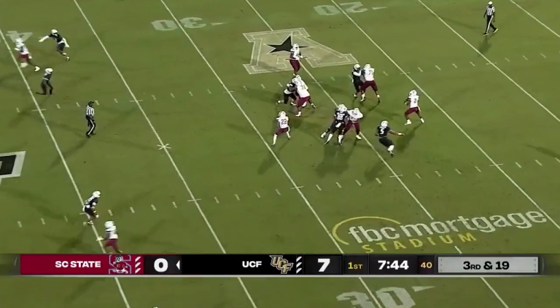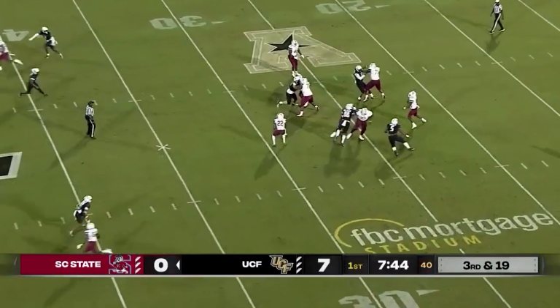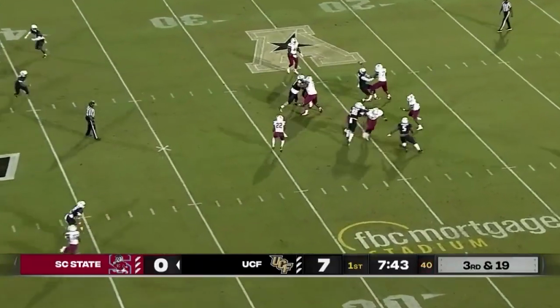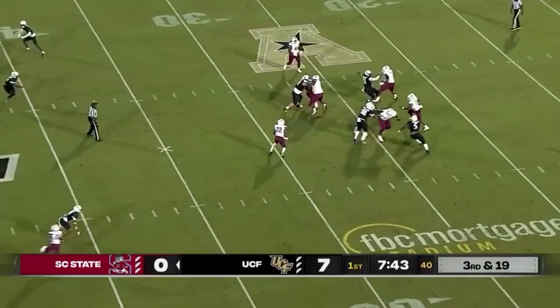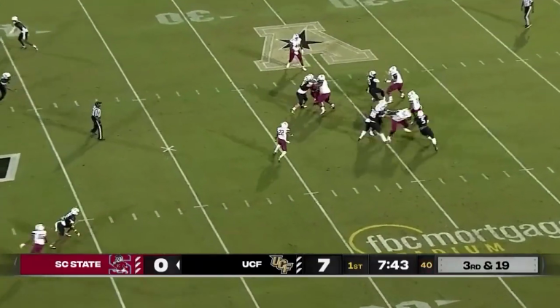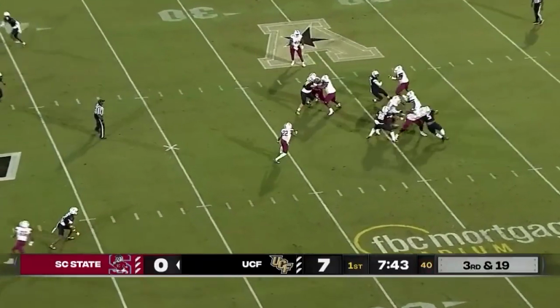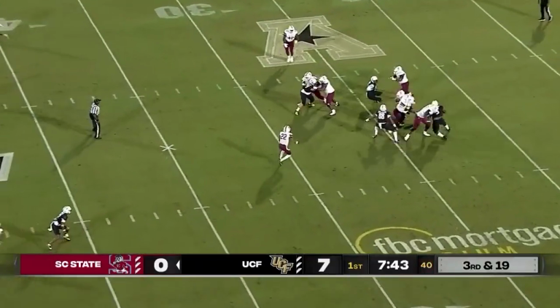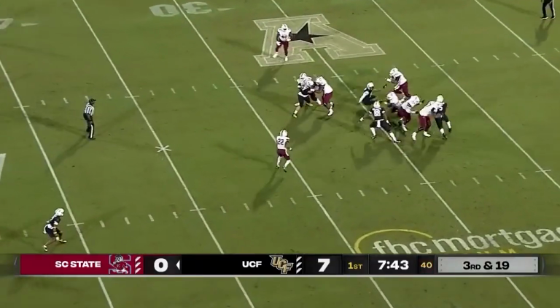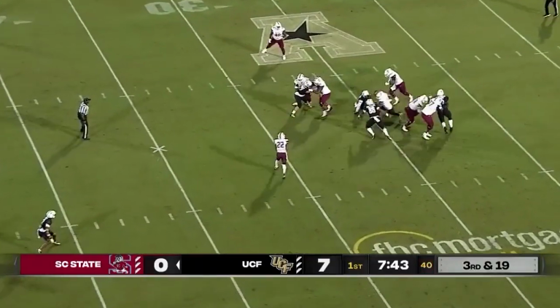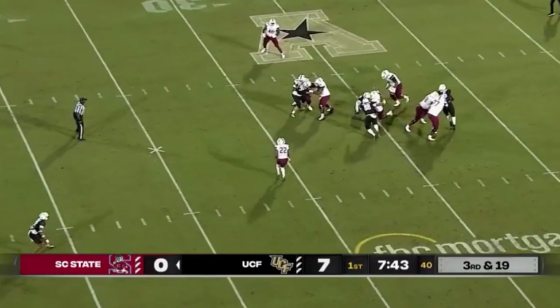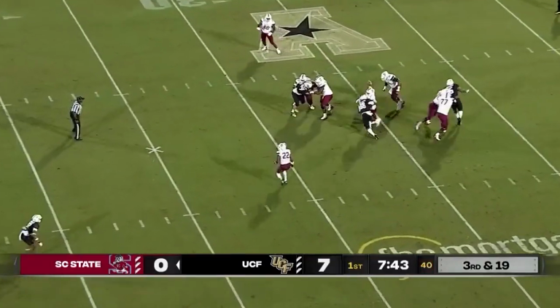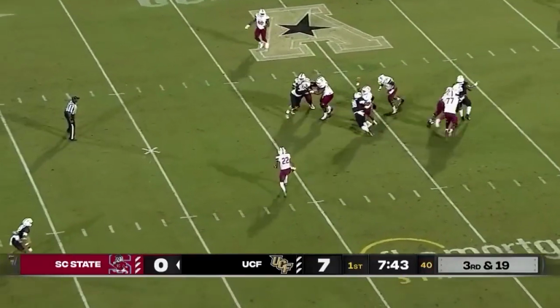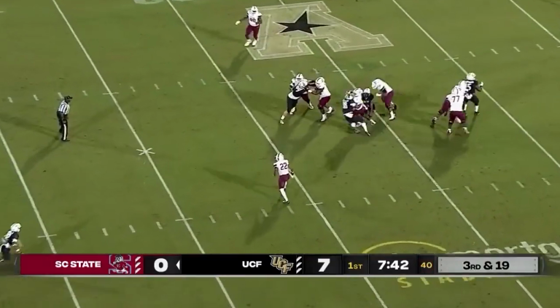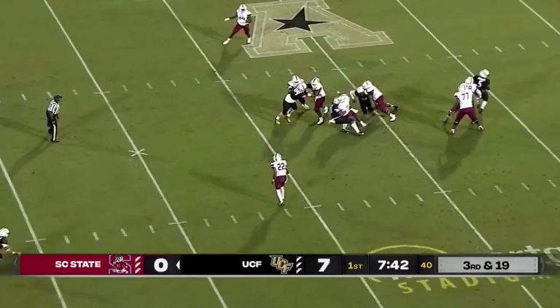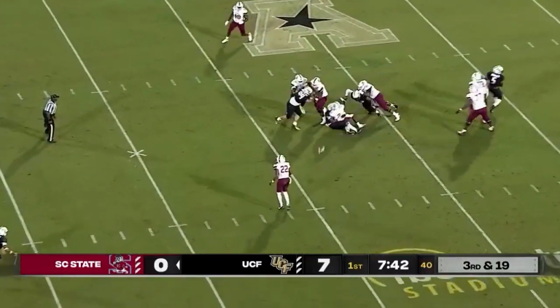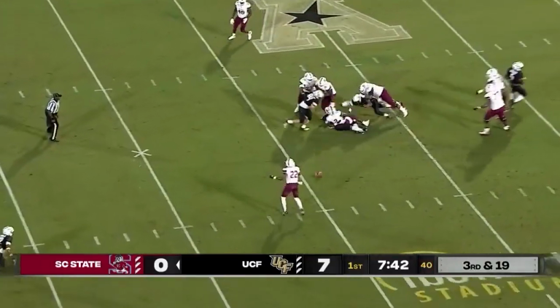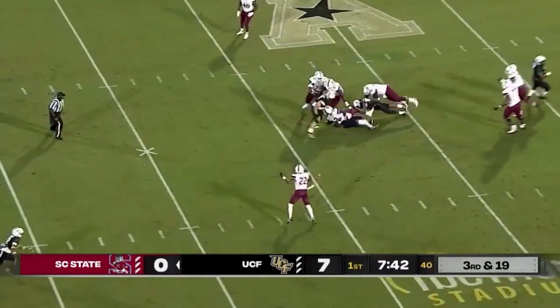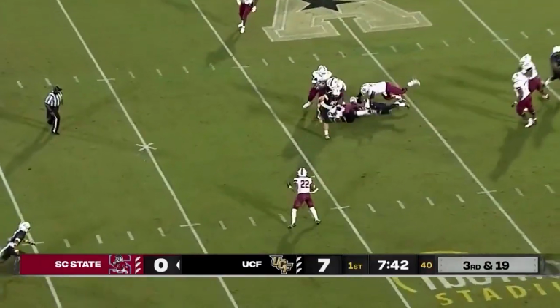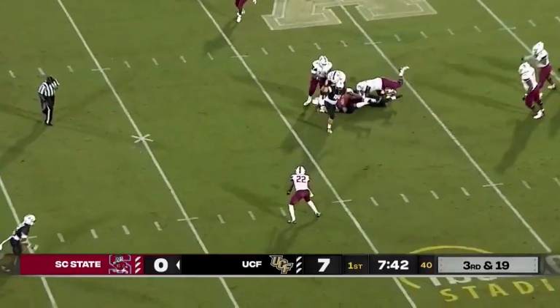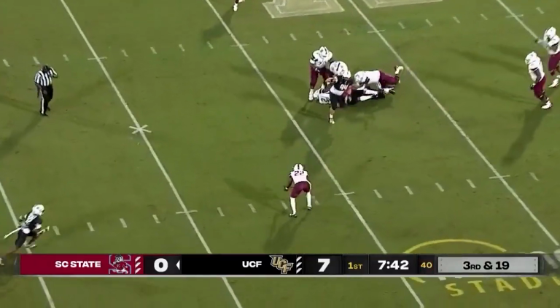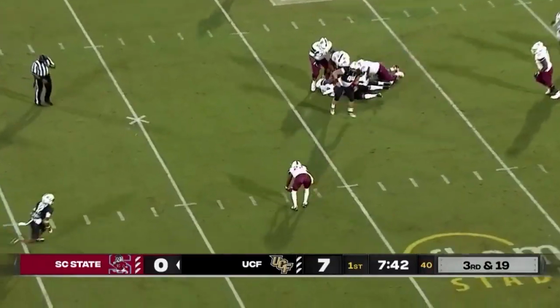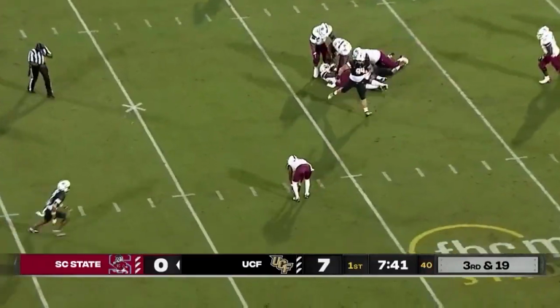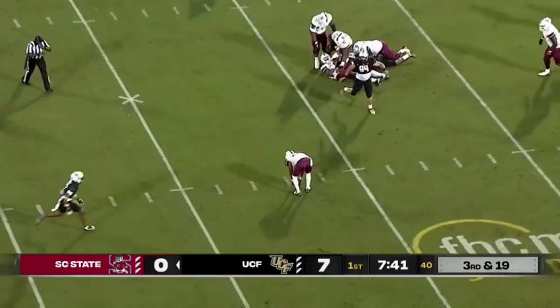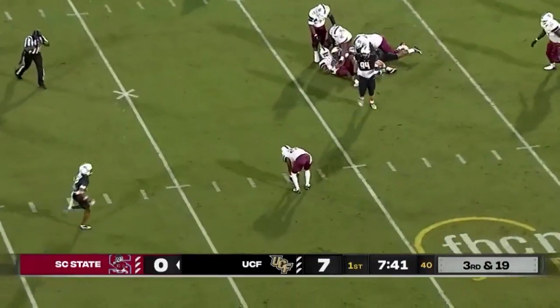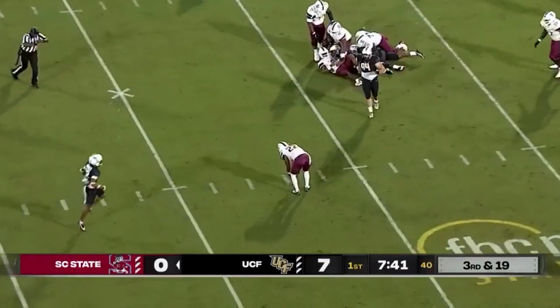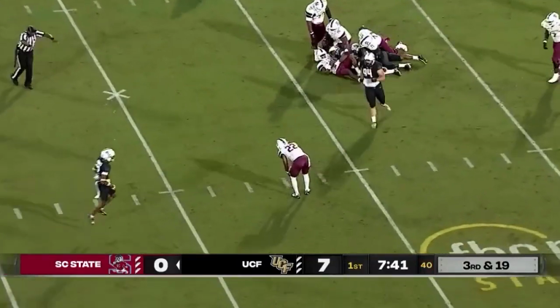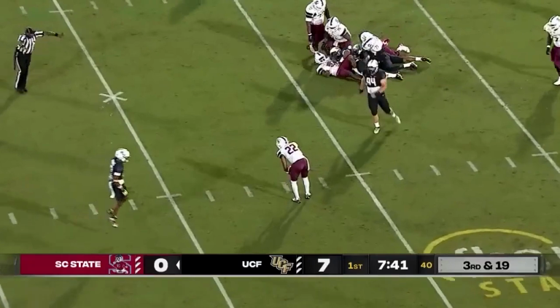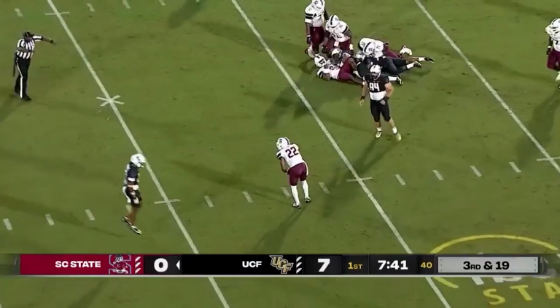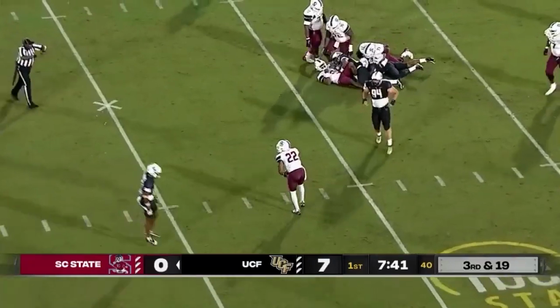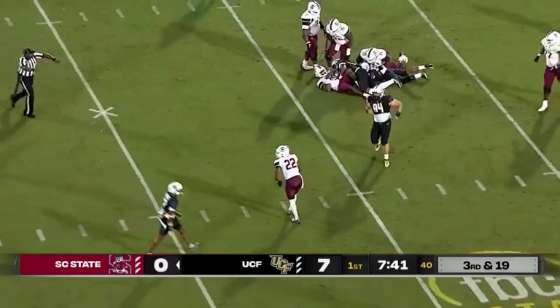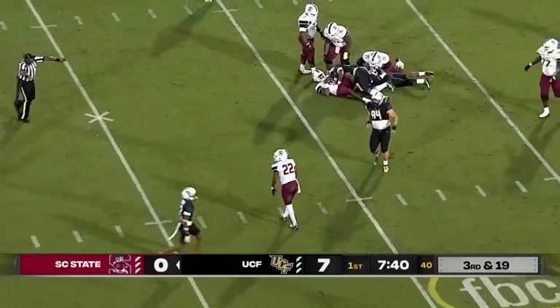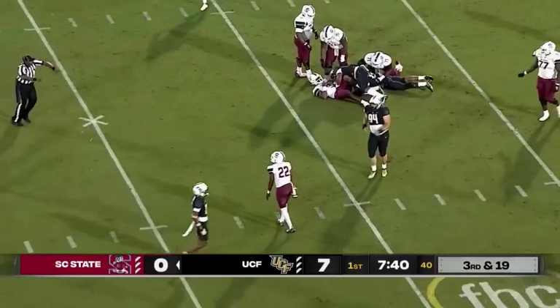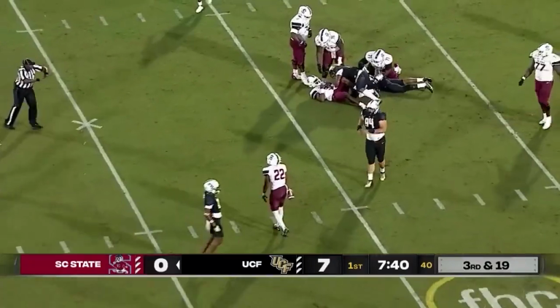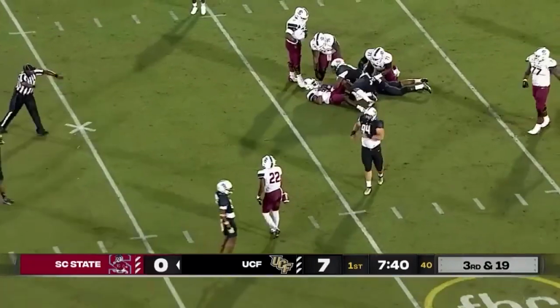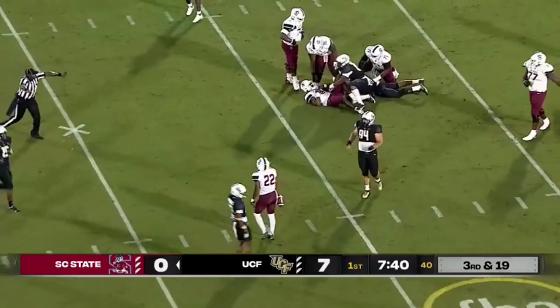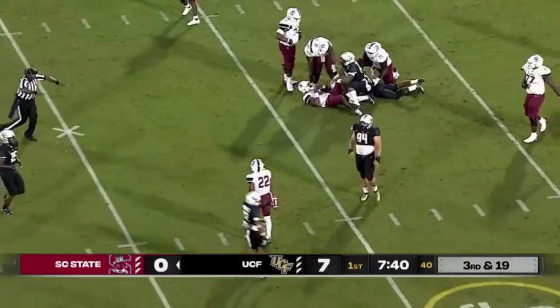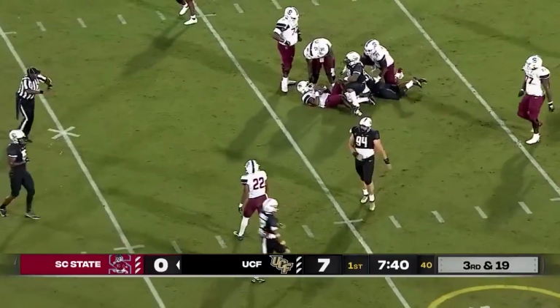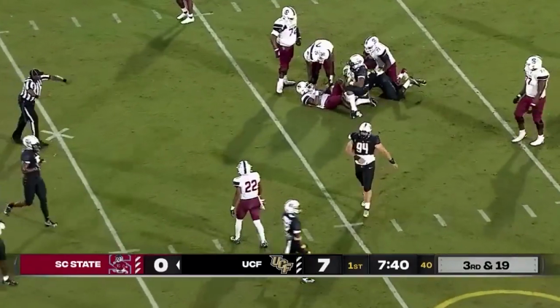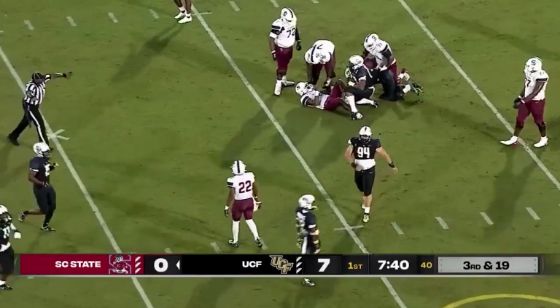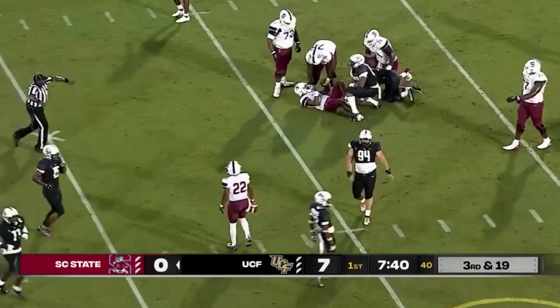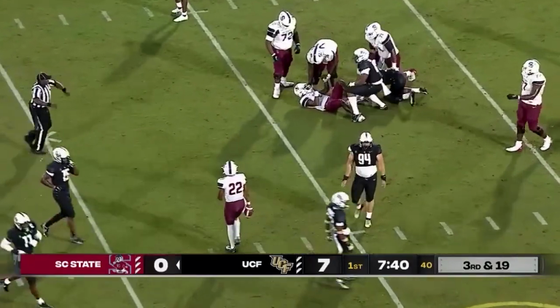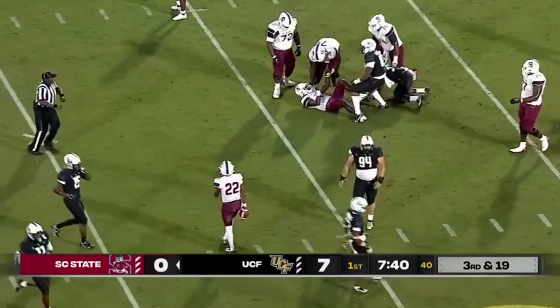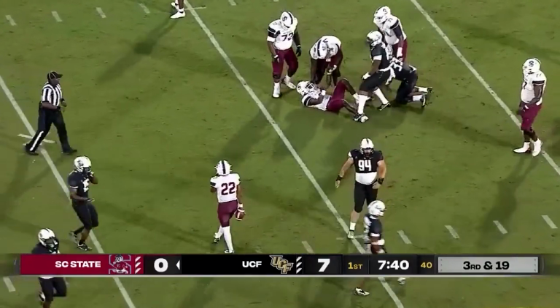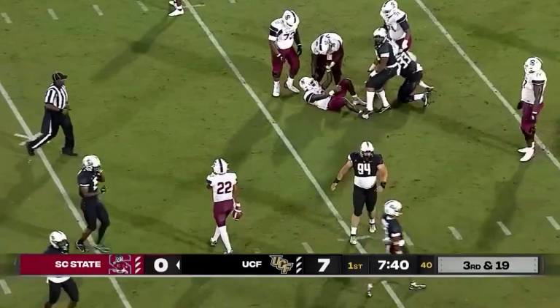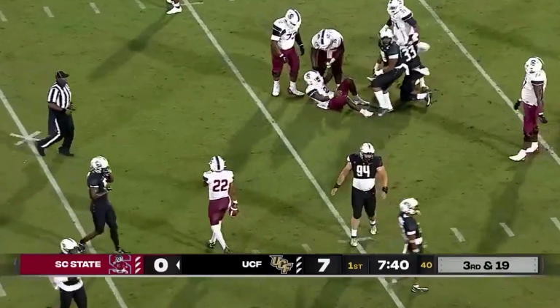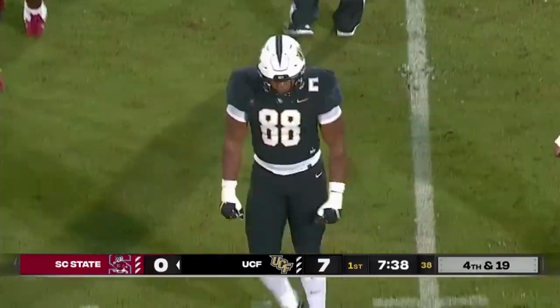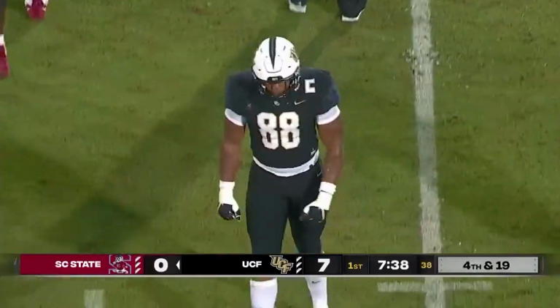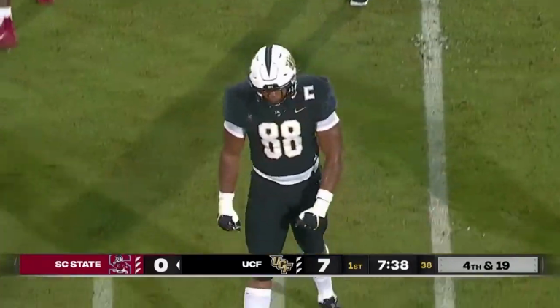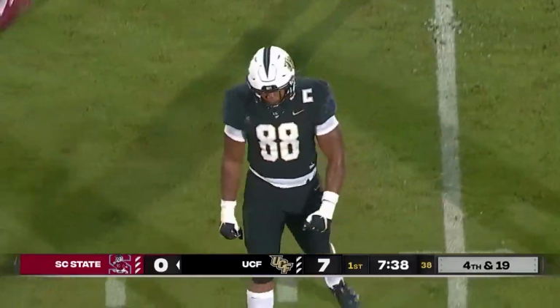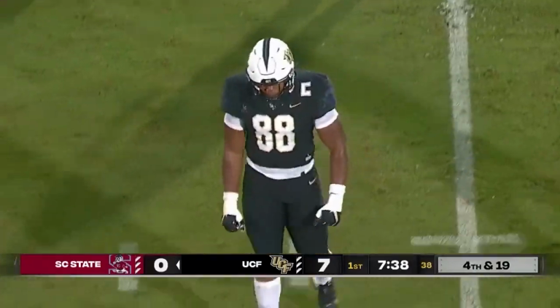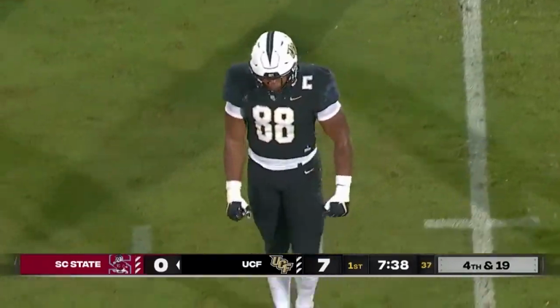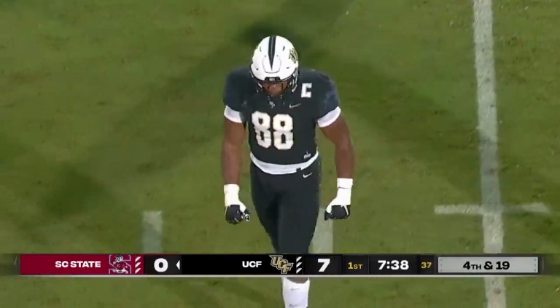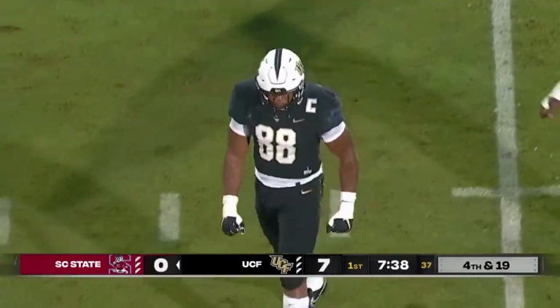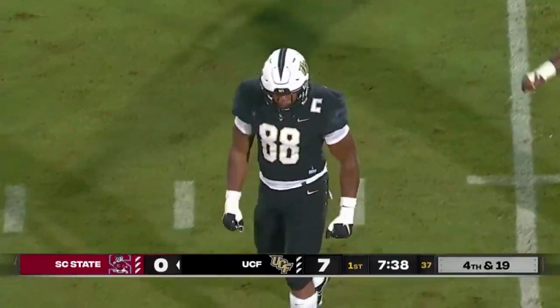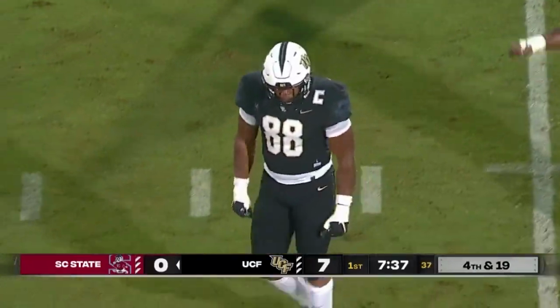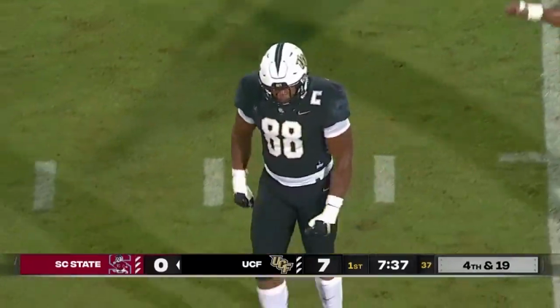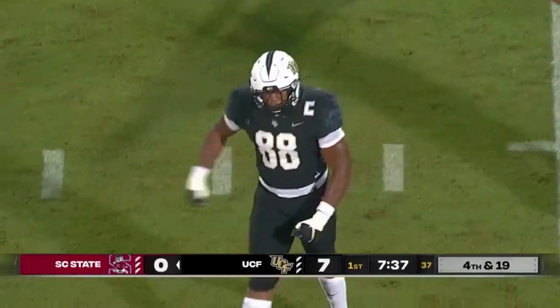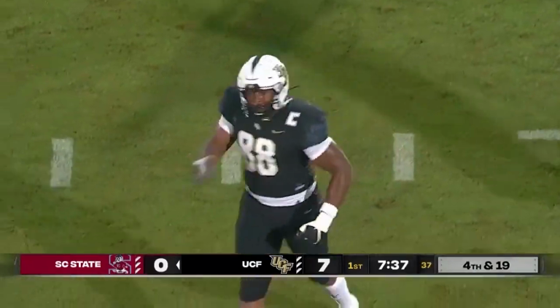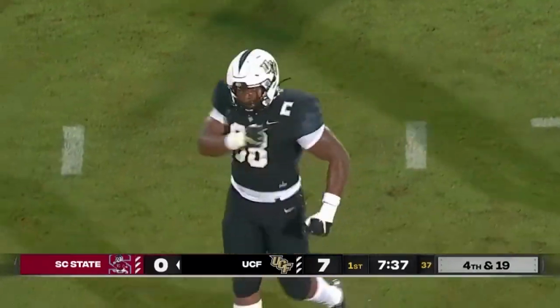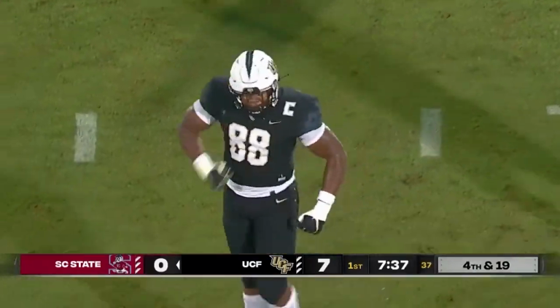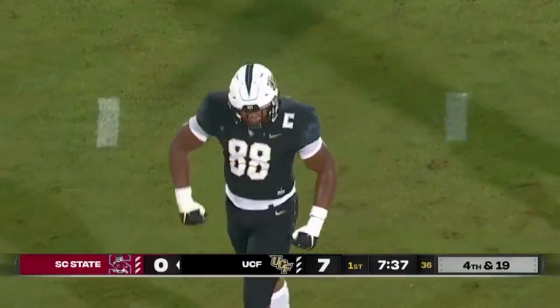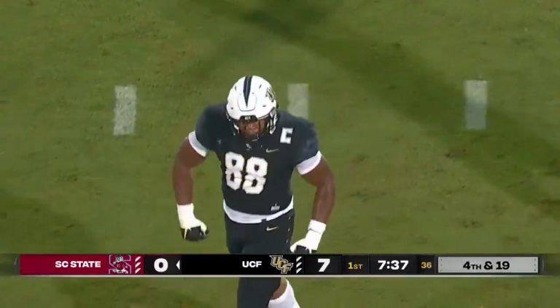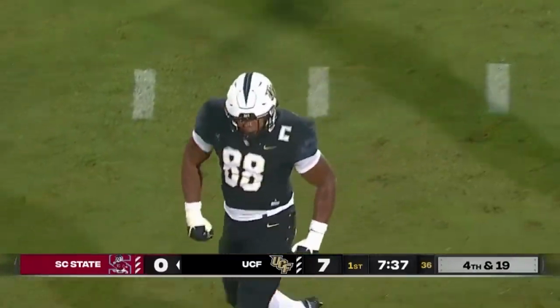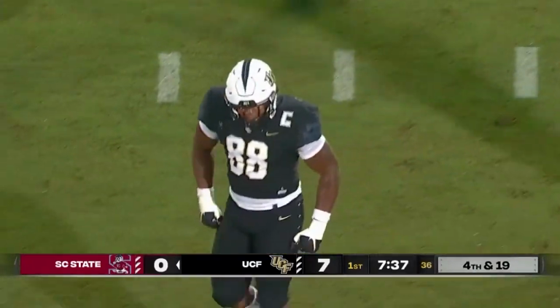Fields scrambling, not a lot of room. Pass going to be incomplete. Takes James out of the backfield with the press.